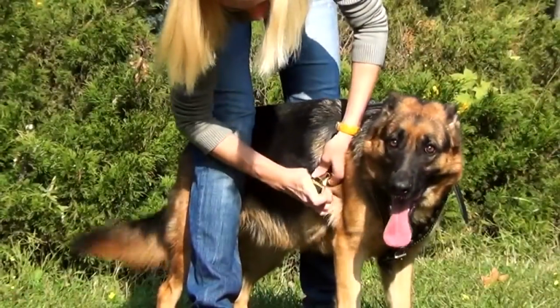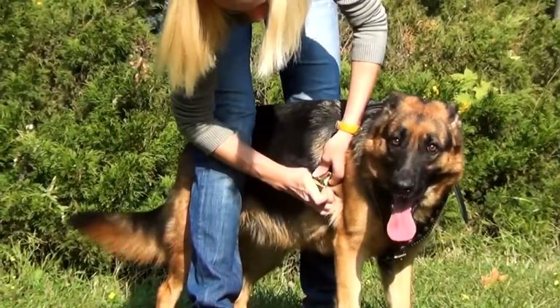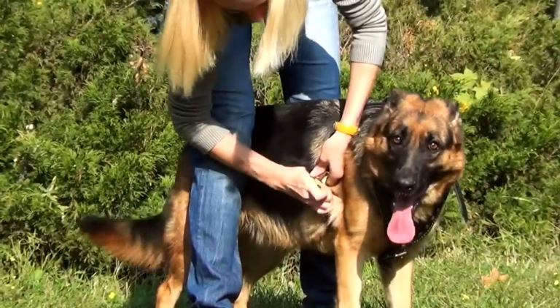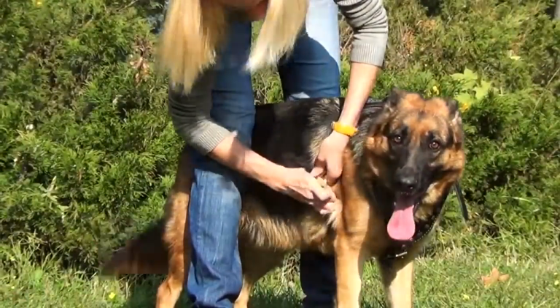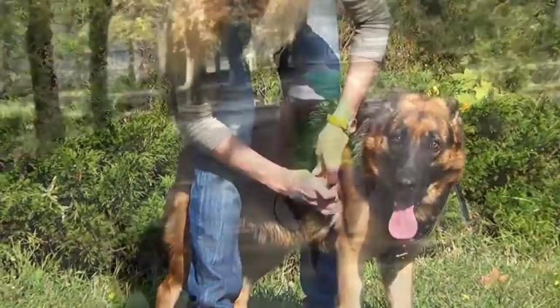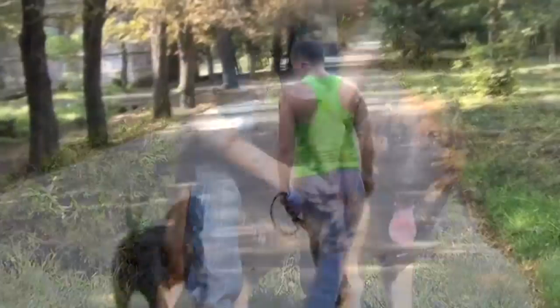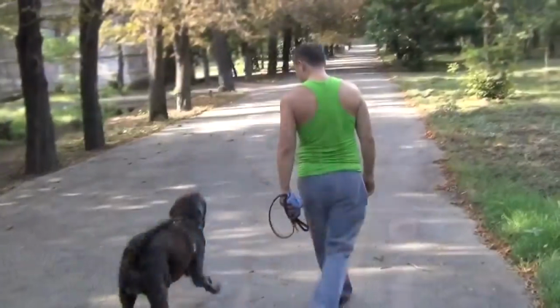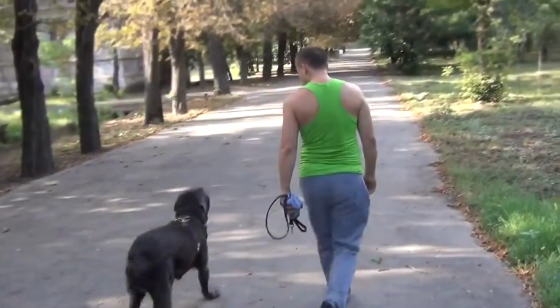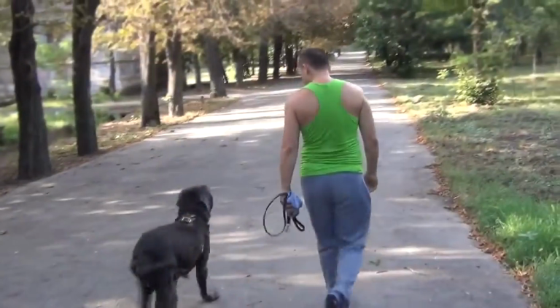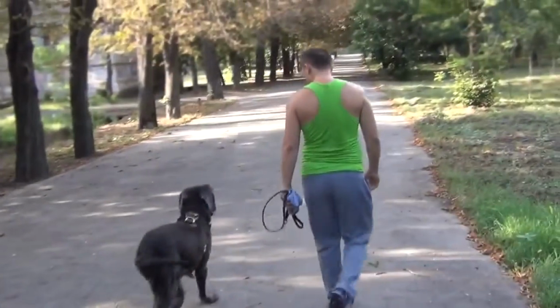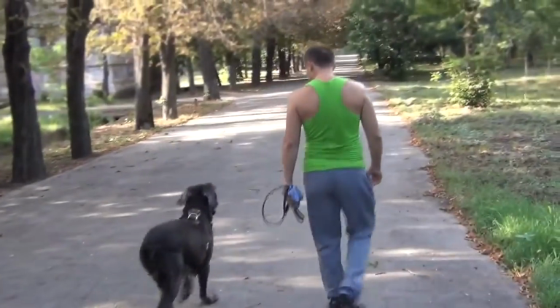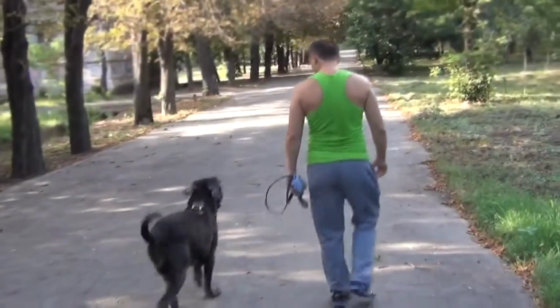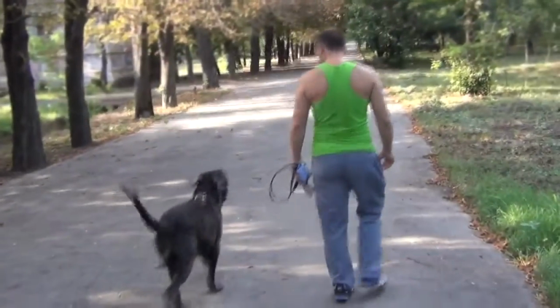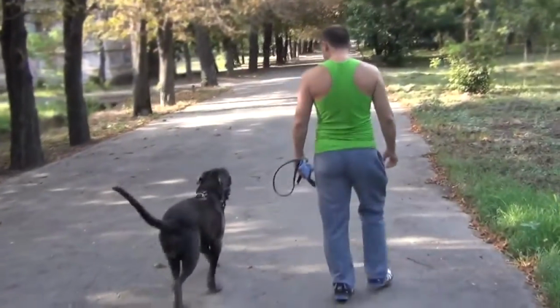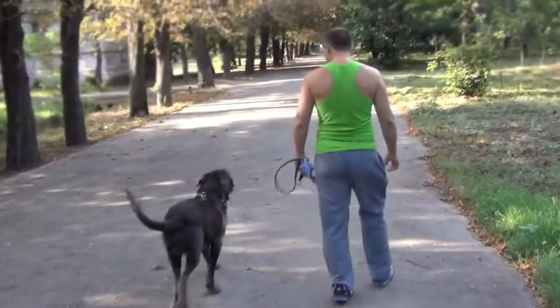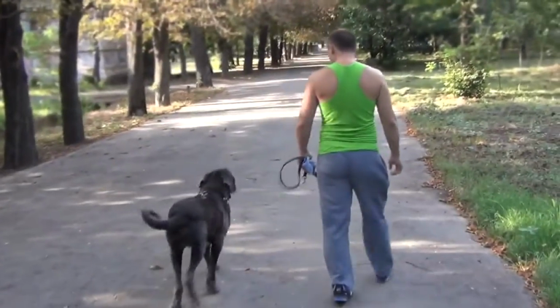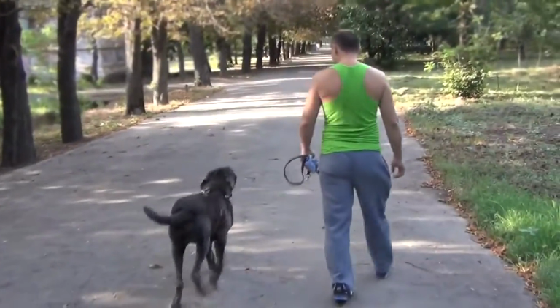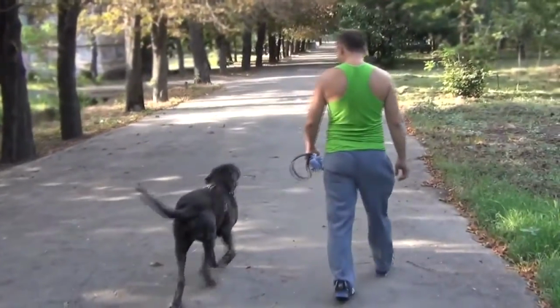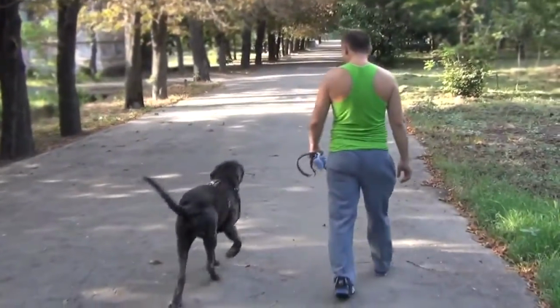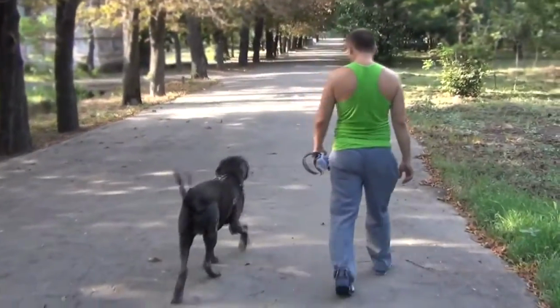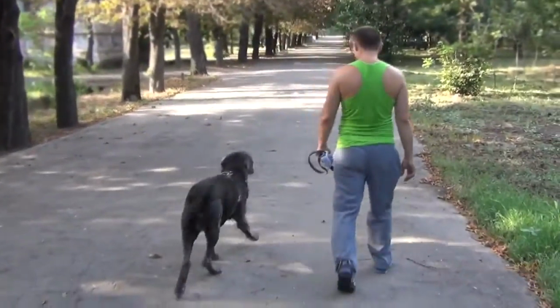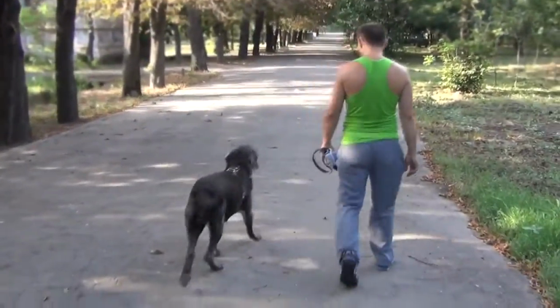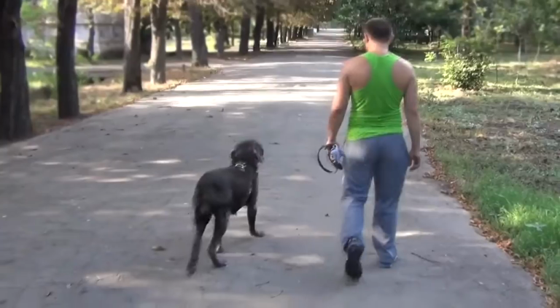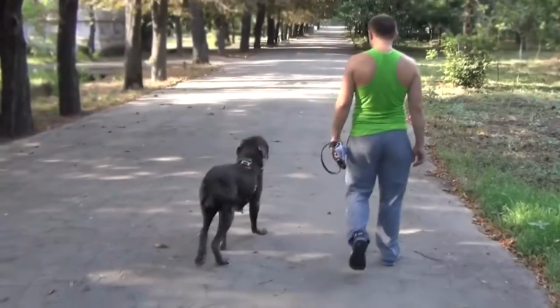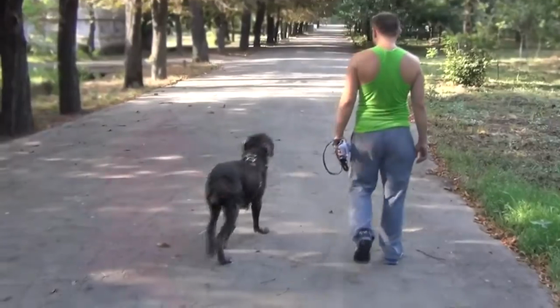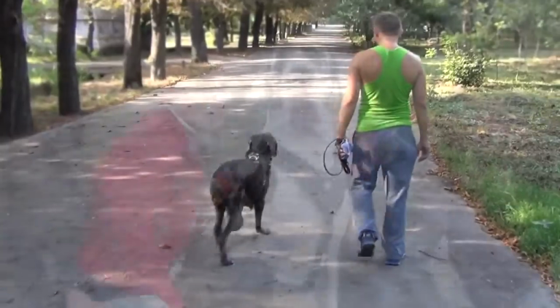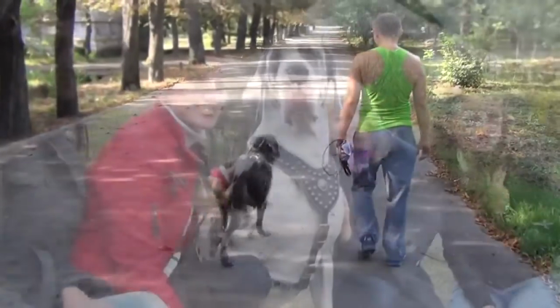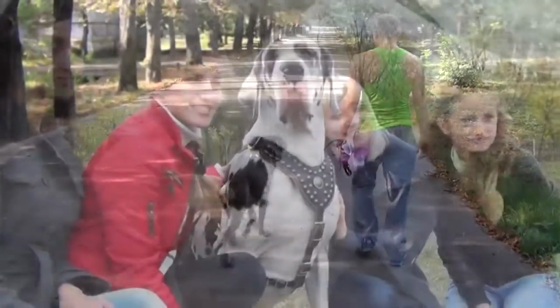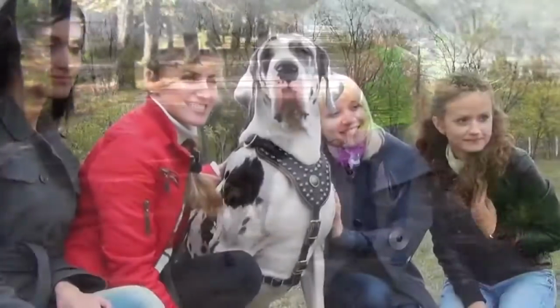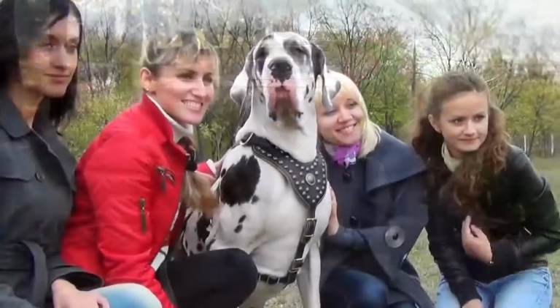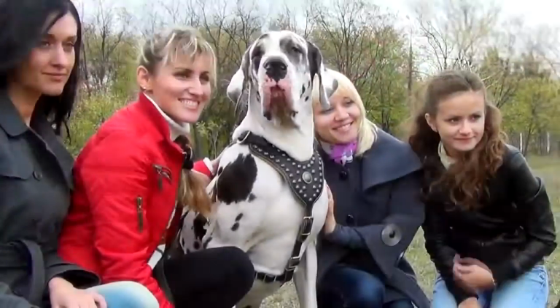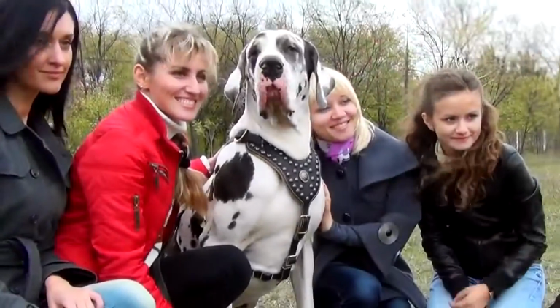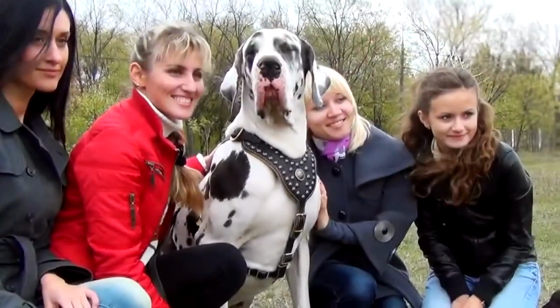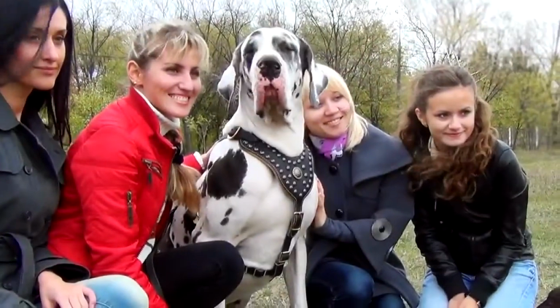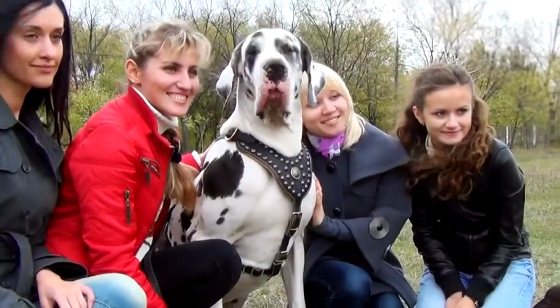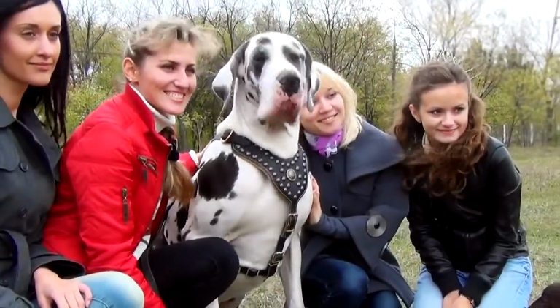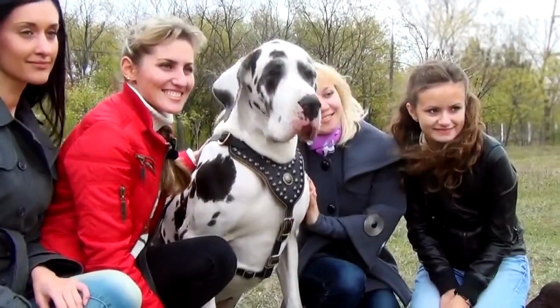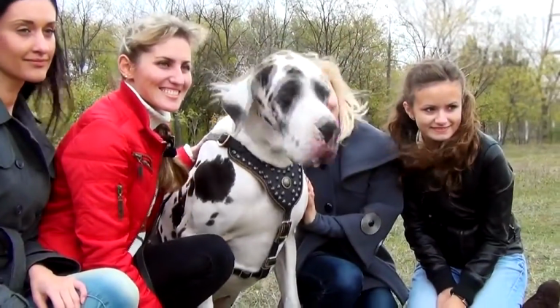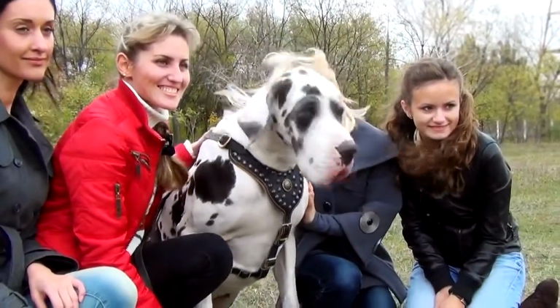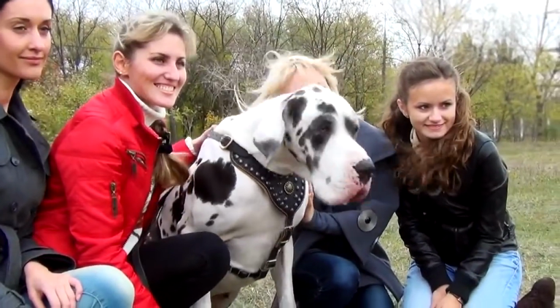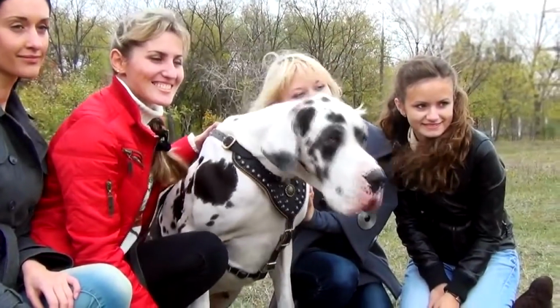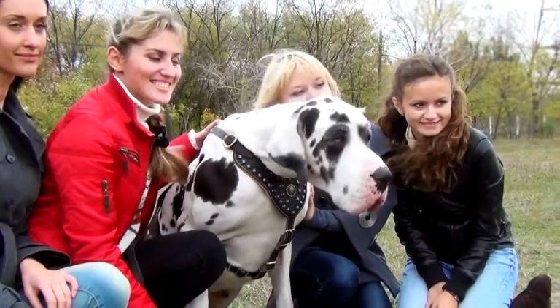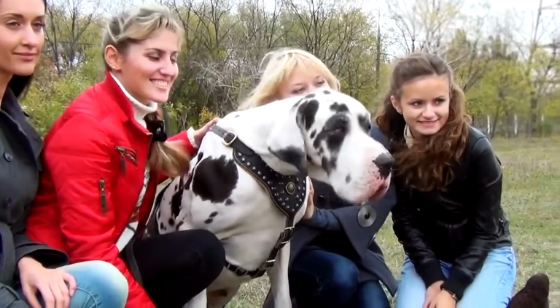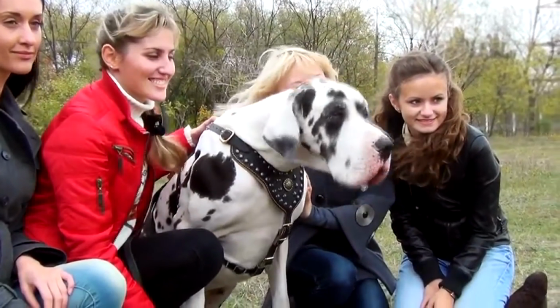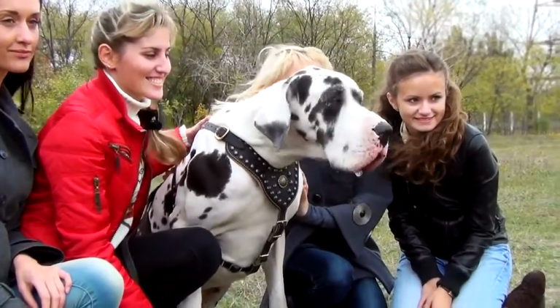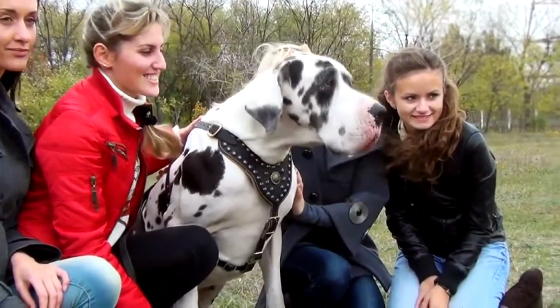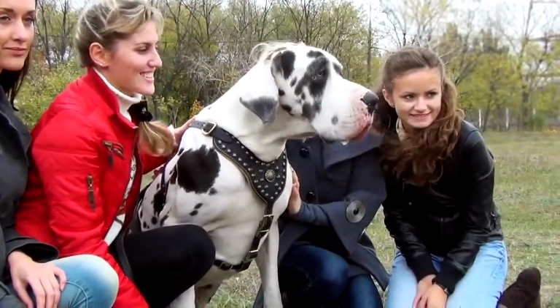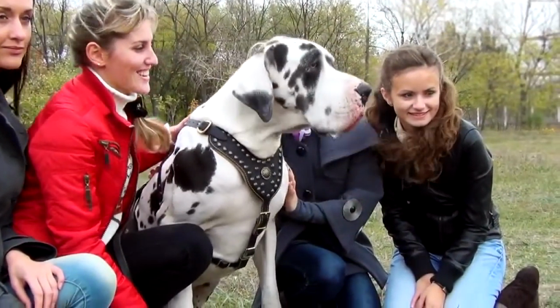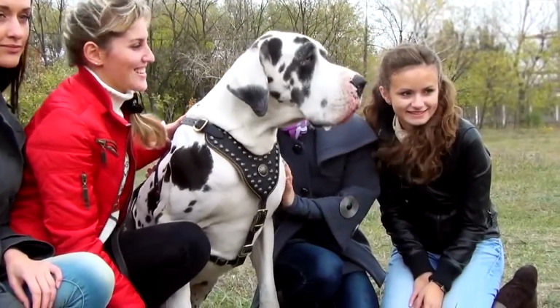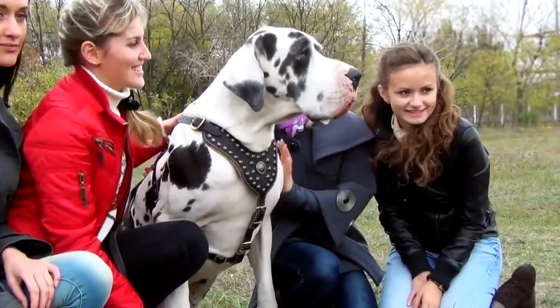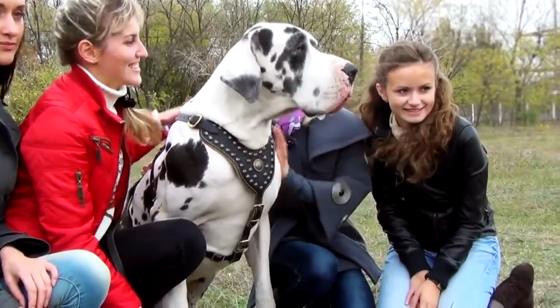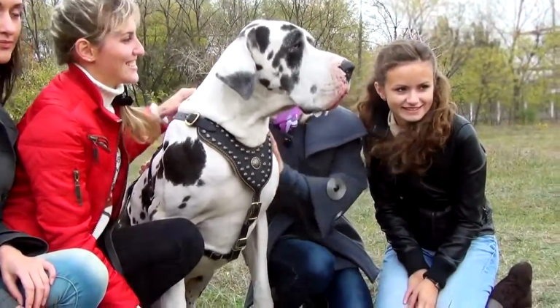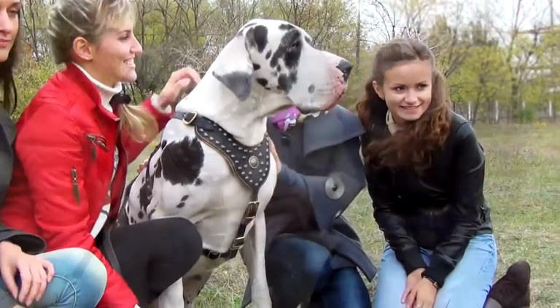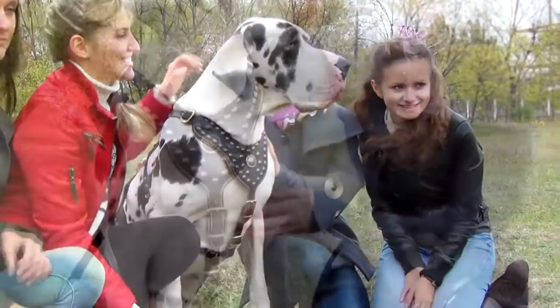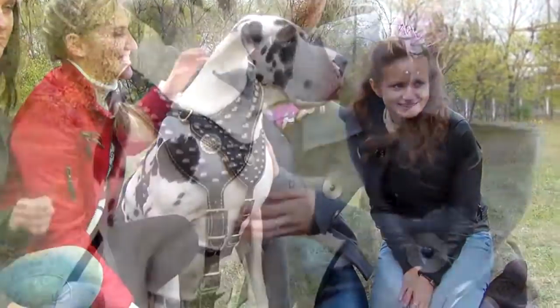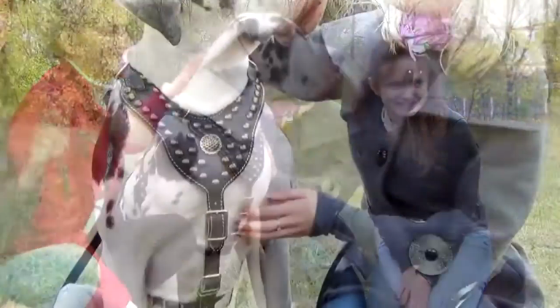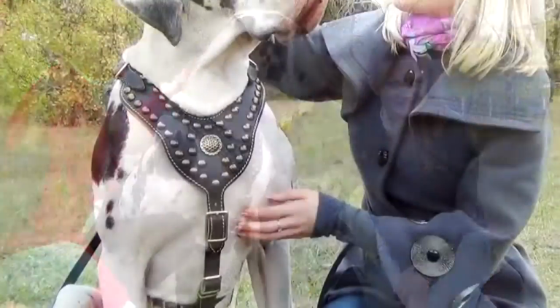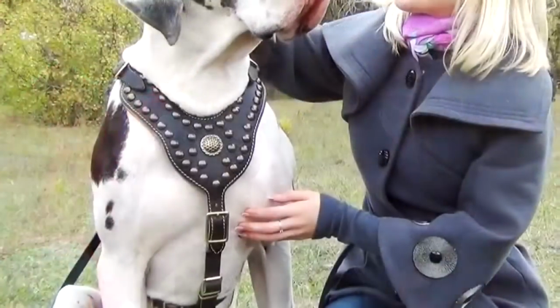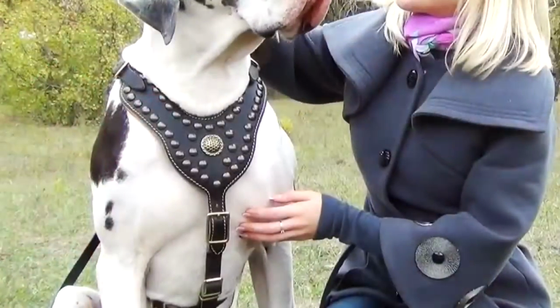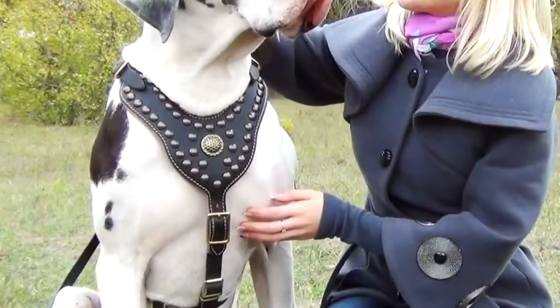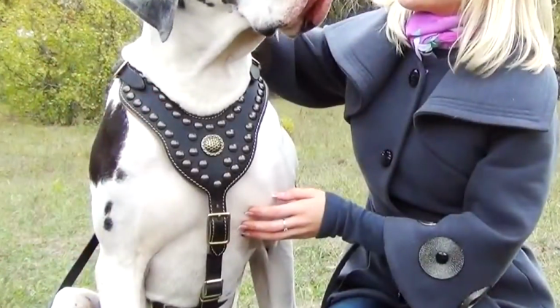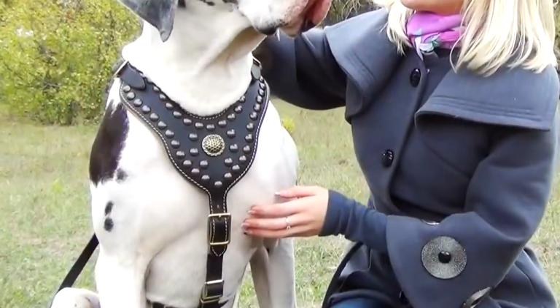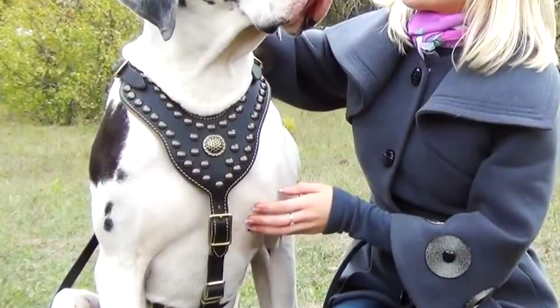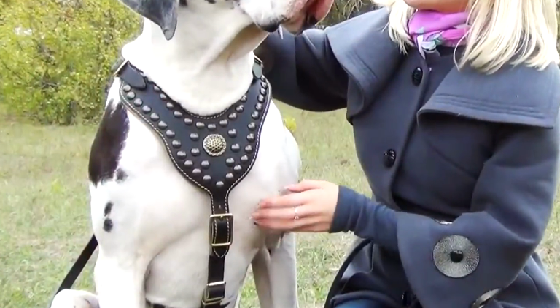Emphasize the beauty of your pet during everyday walking and on special occasions with this prime quality designer creation.